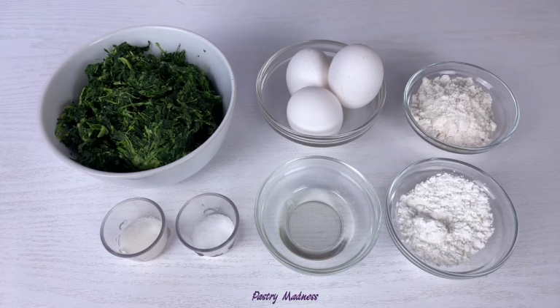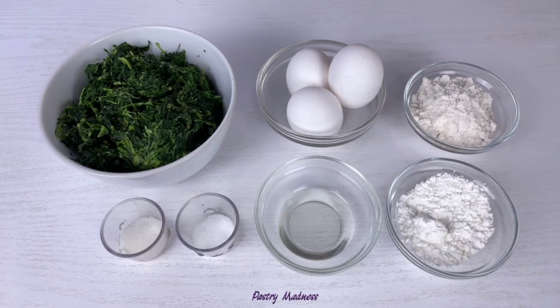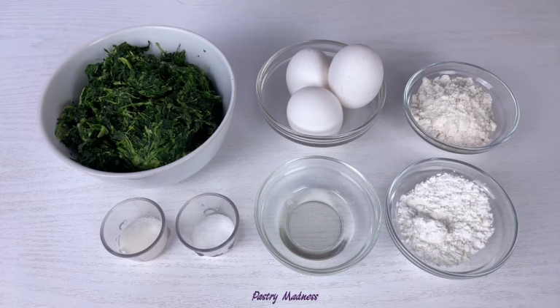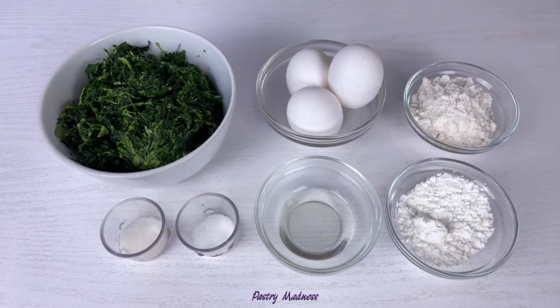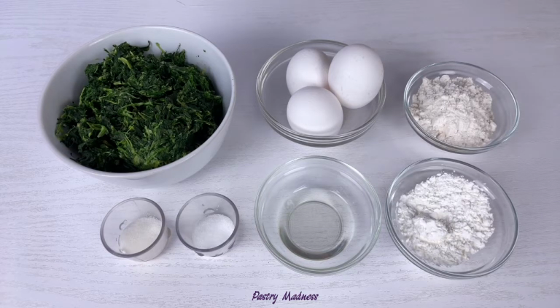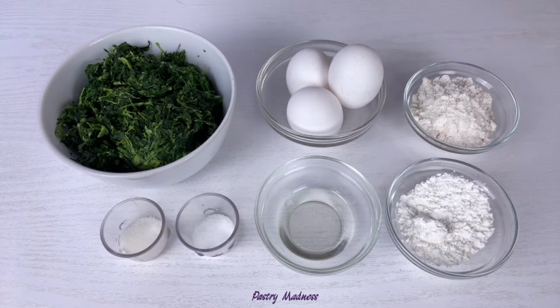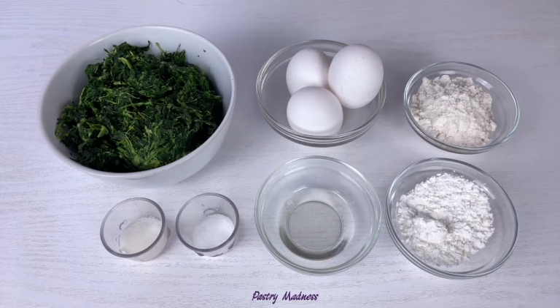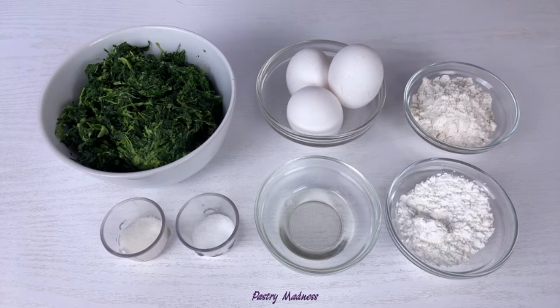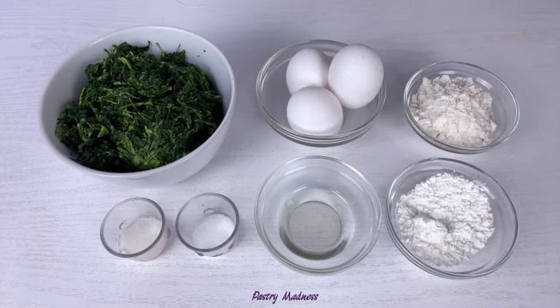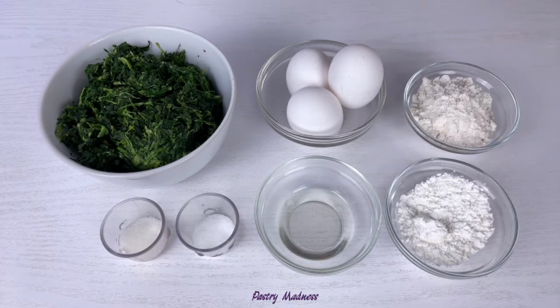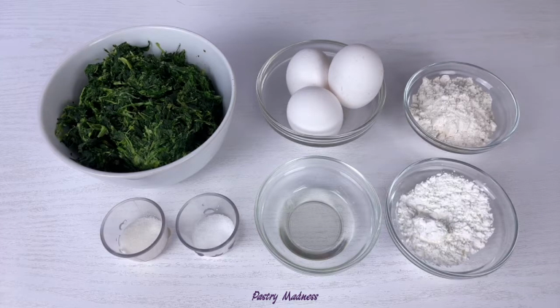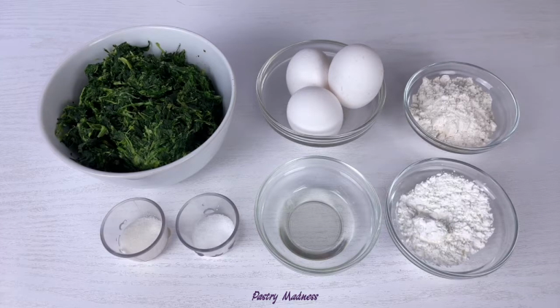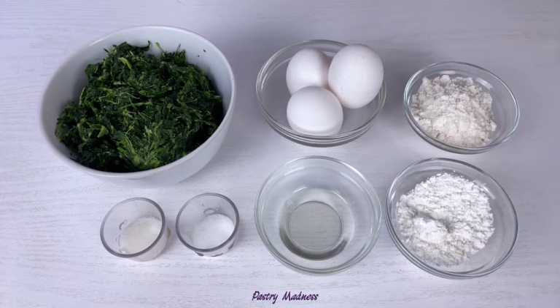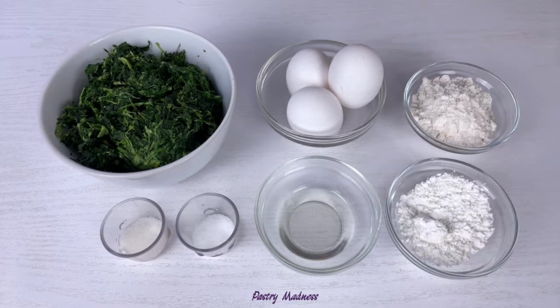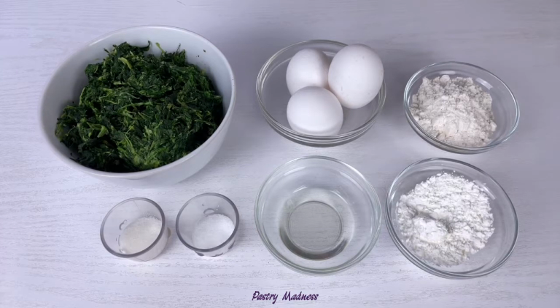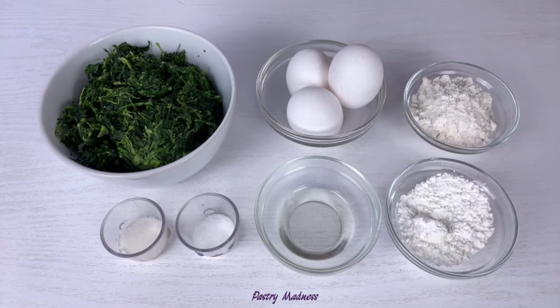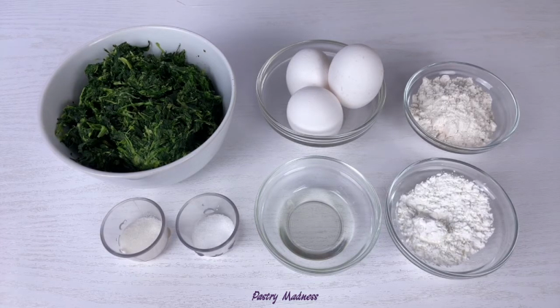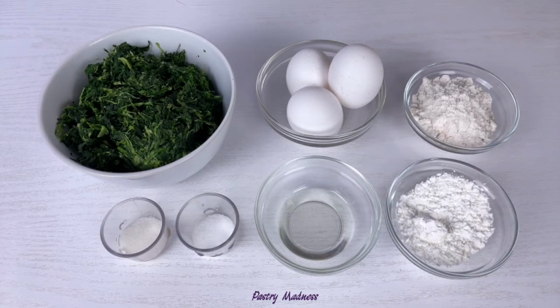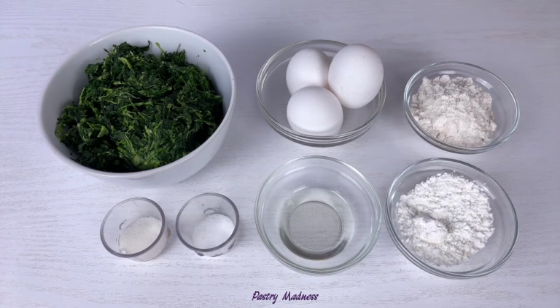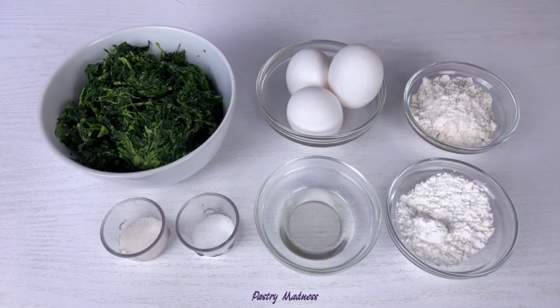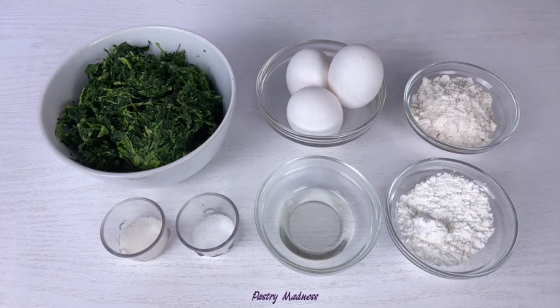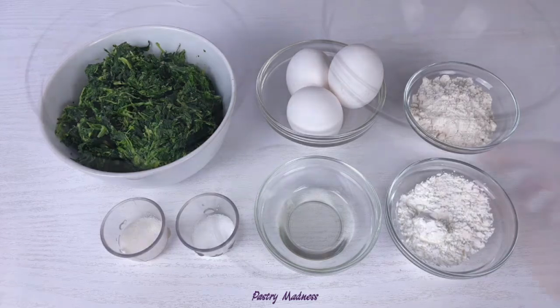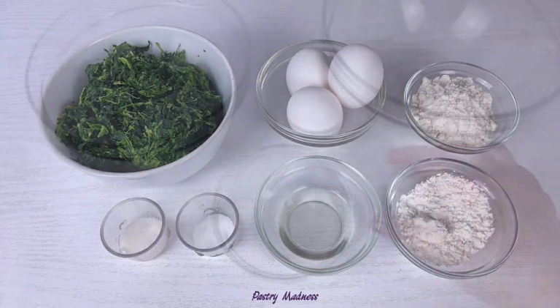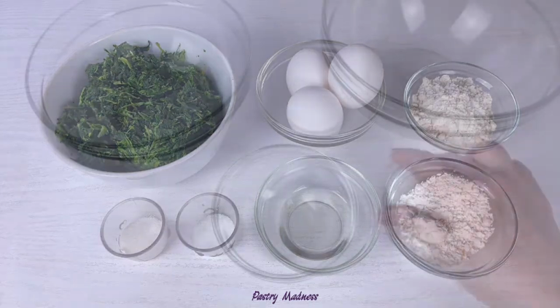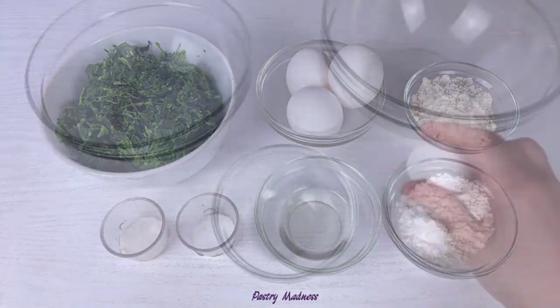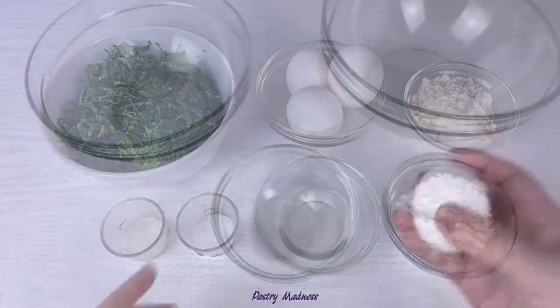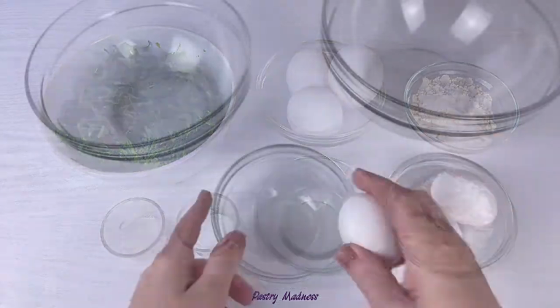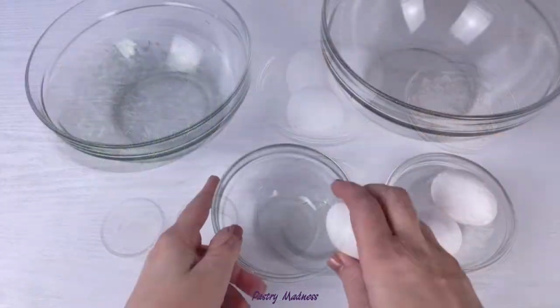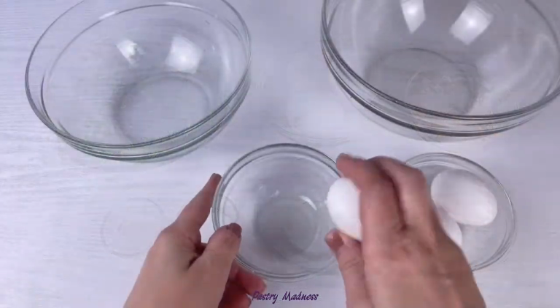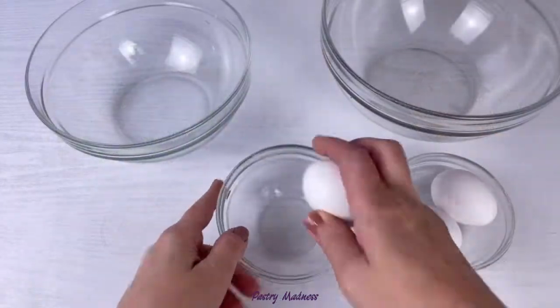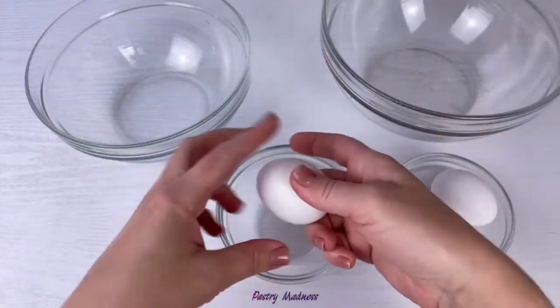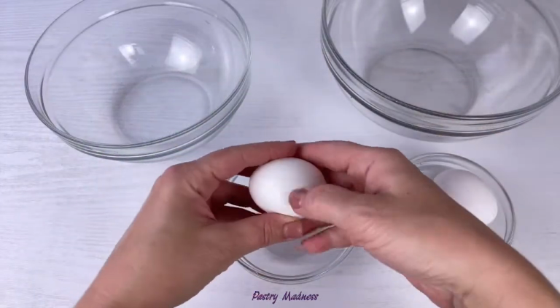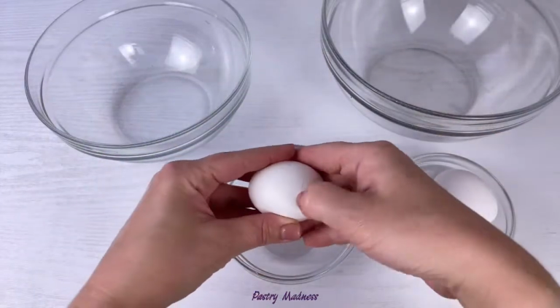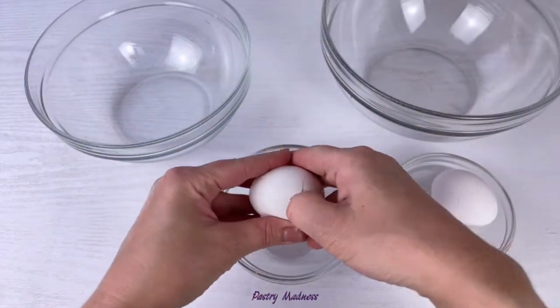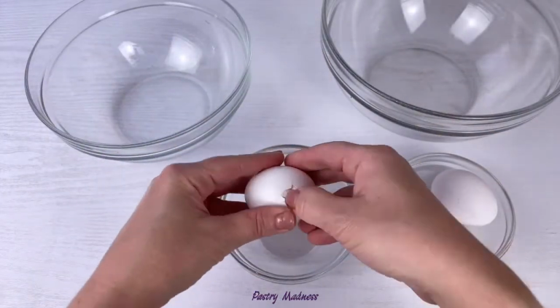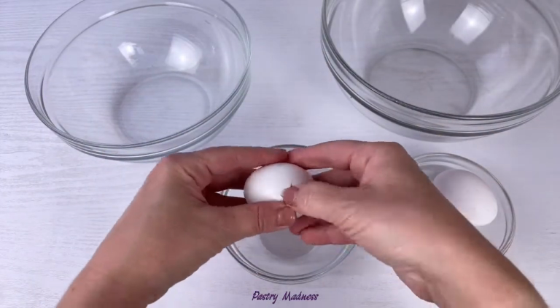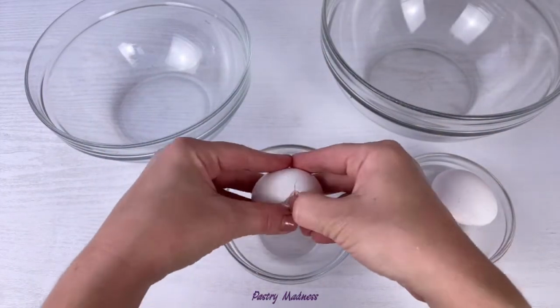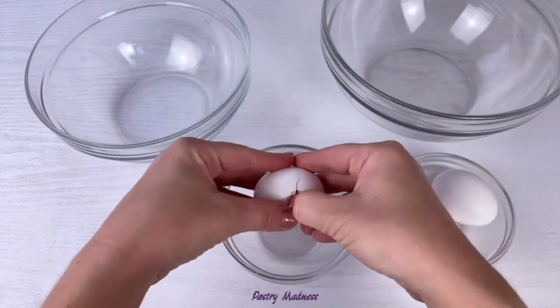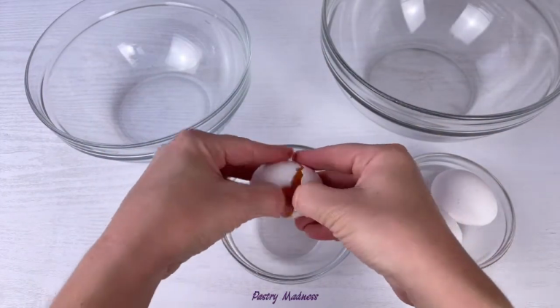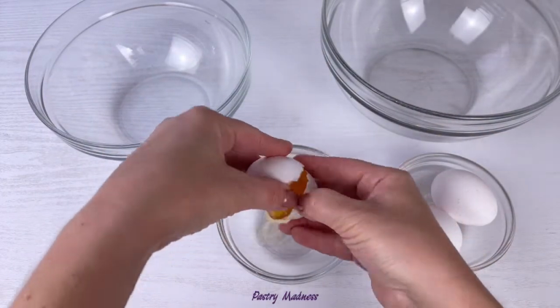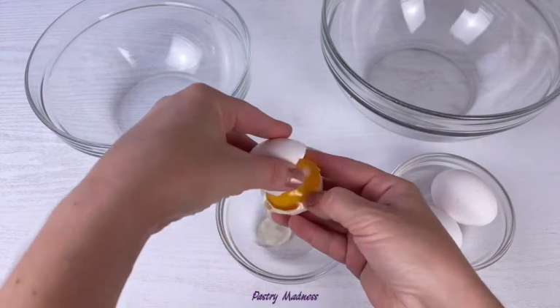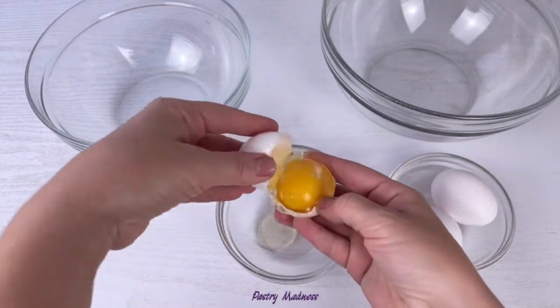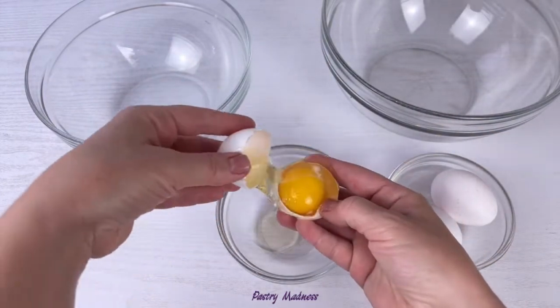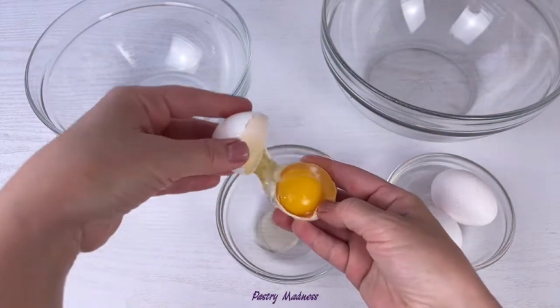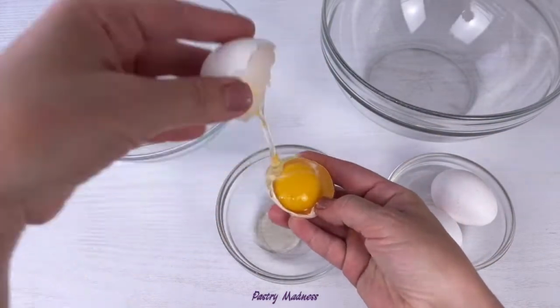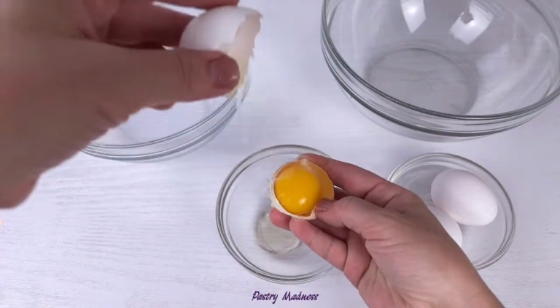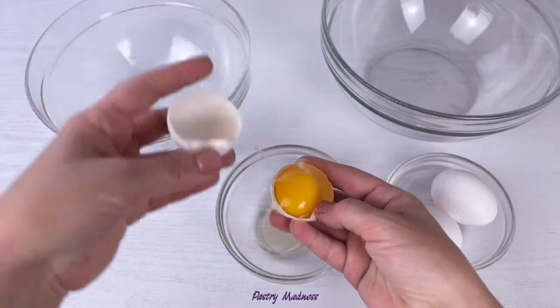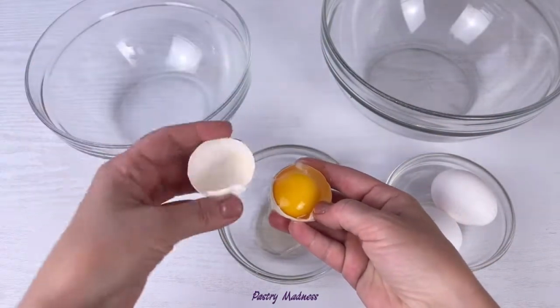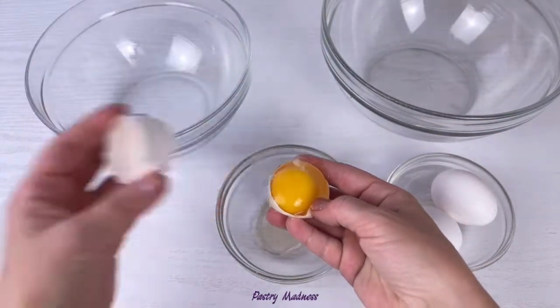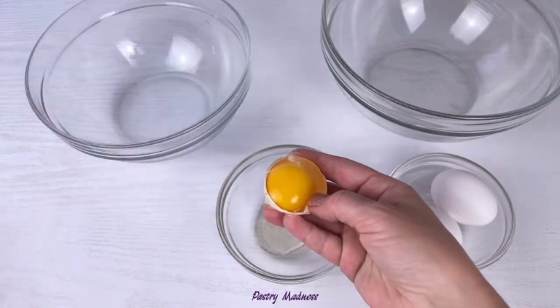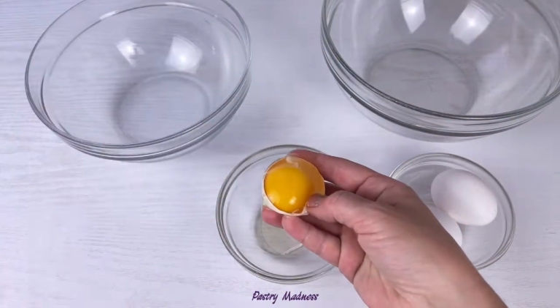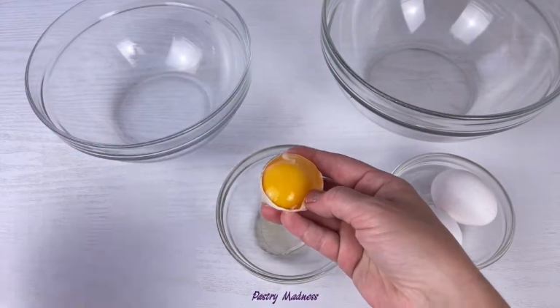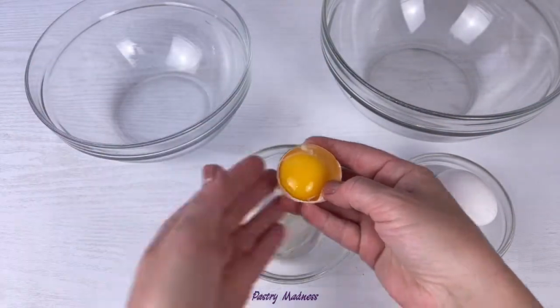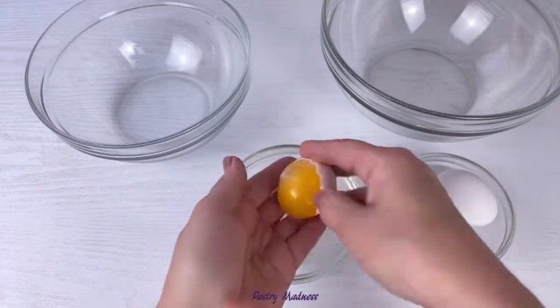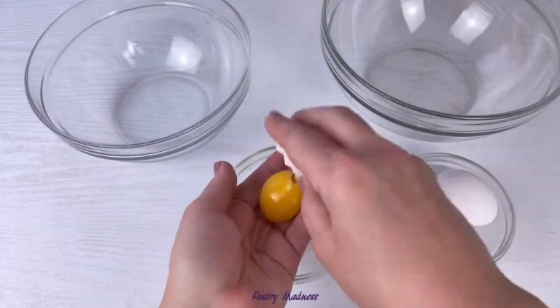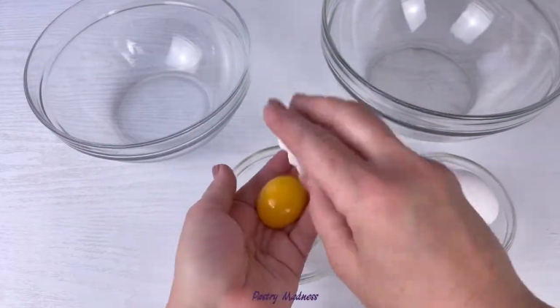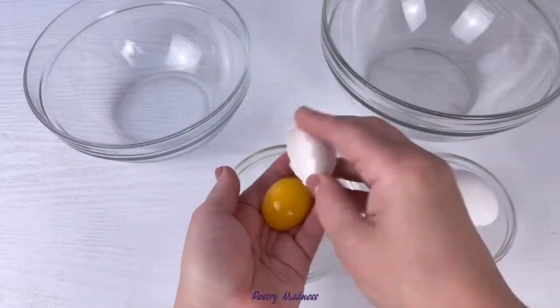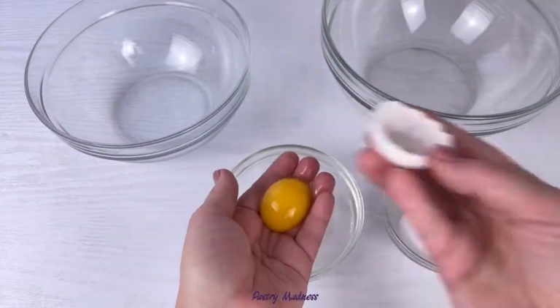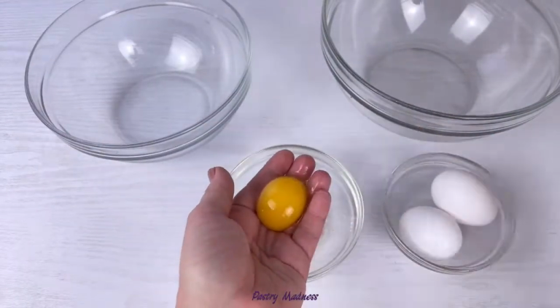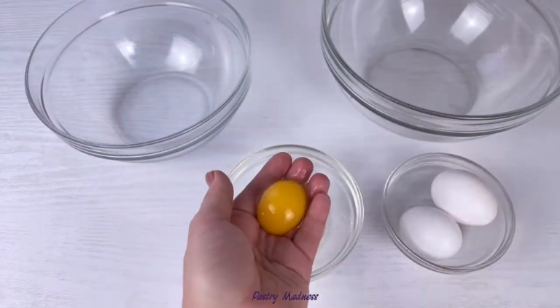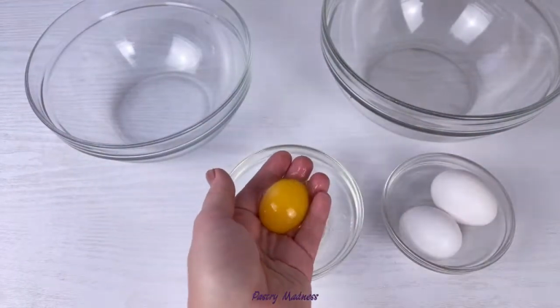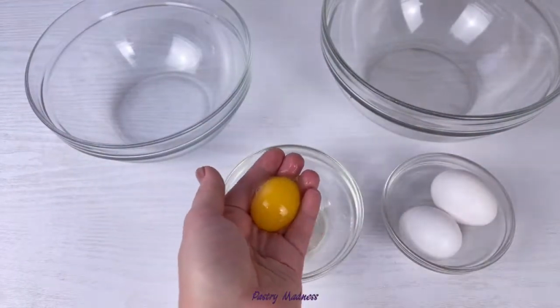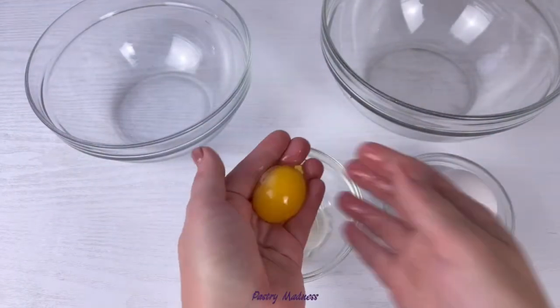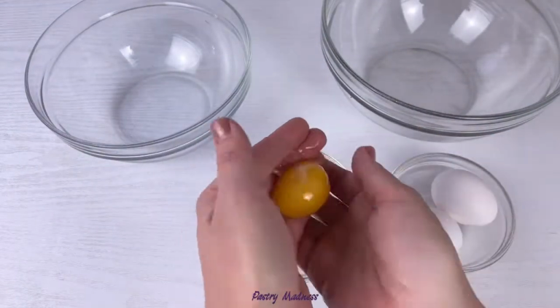If you're using fresh spinach, use a blender to chop the spinach and set aside. Then start by carefully separating the eggs into egg whites and yolks.